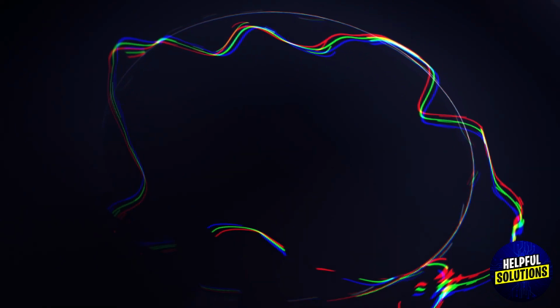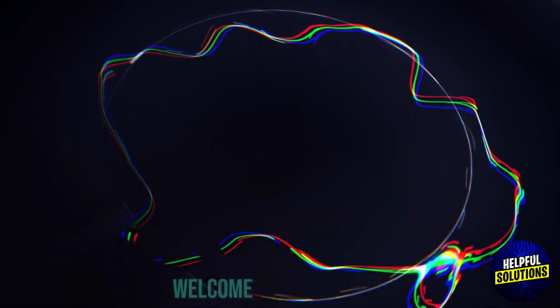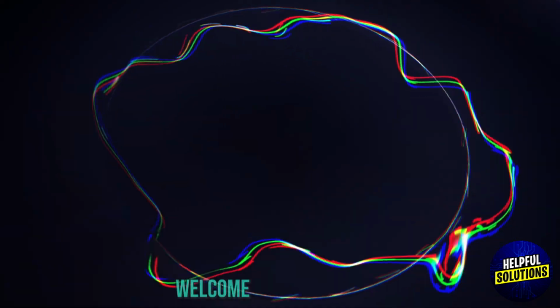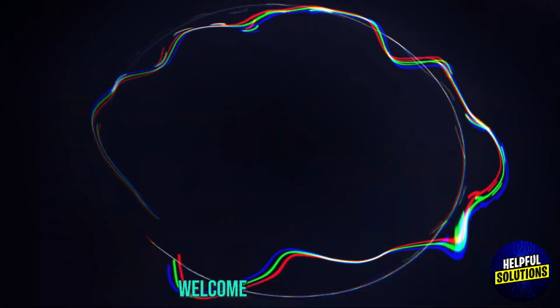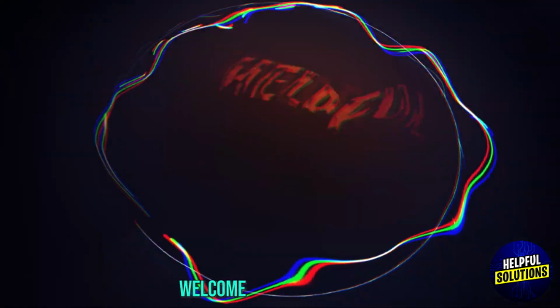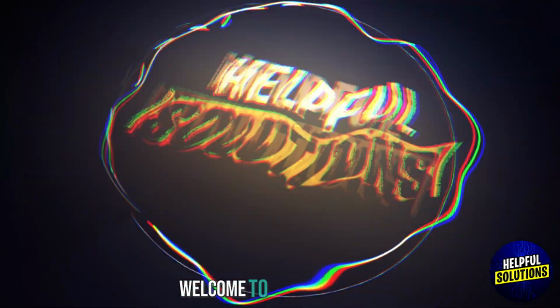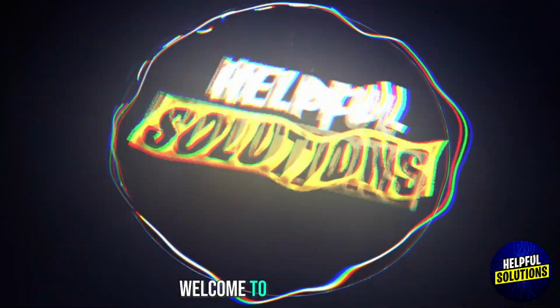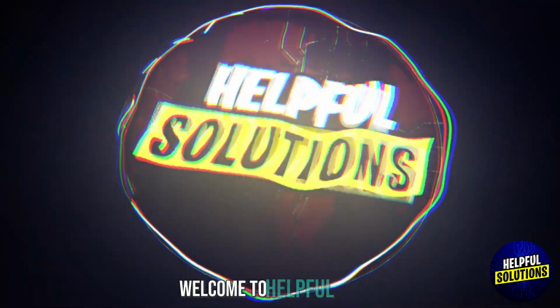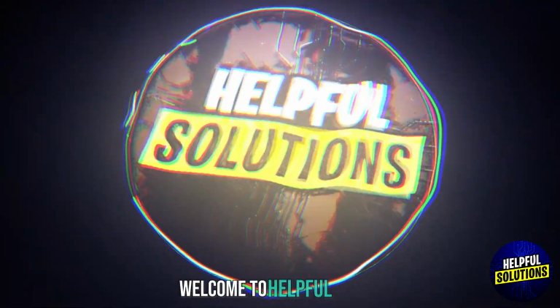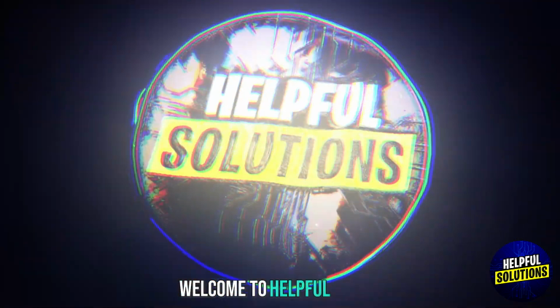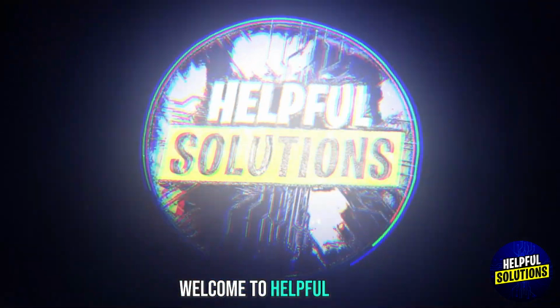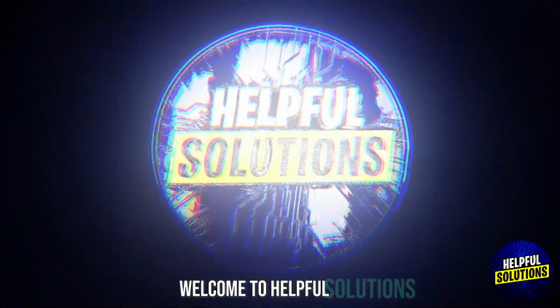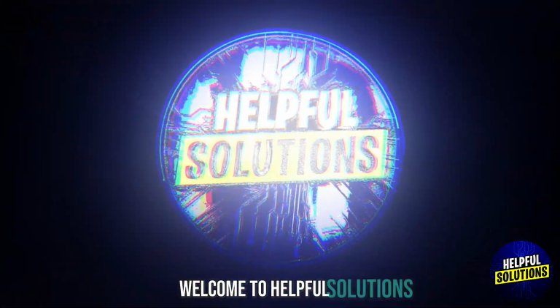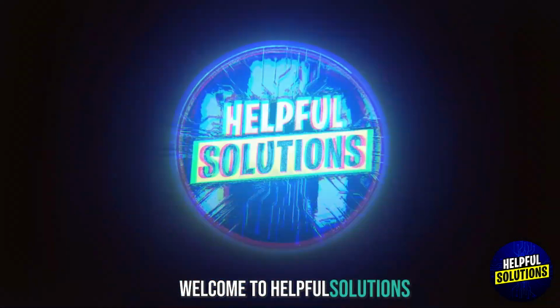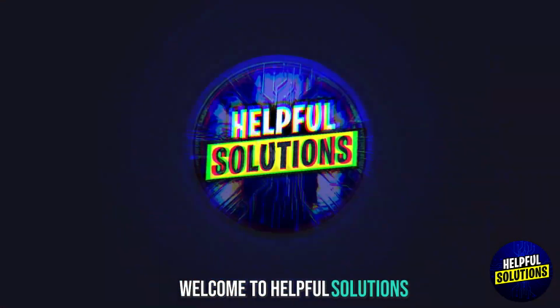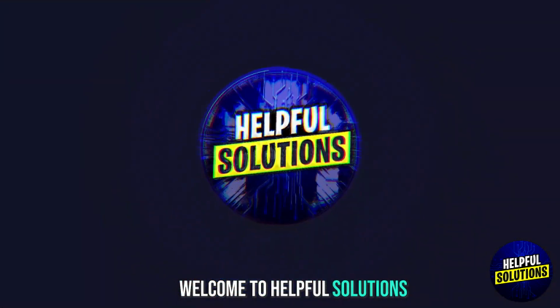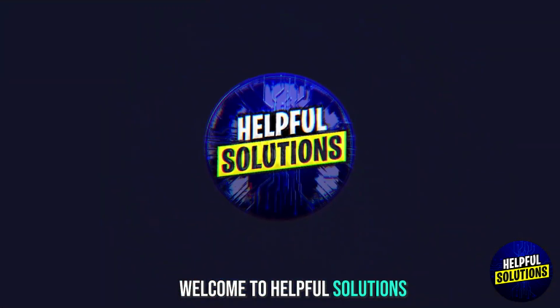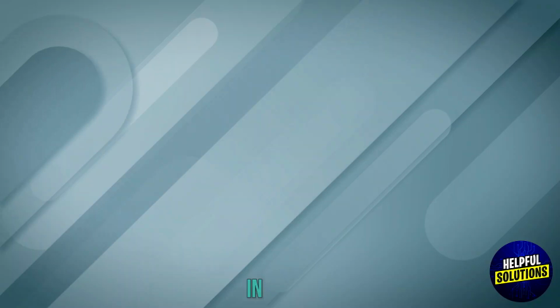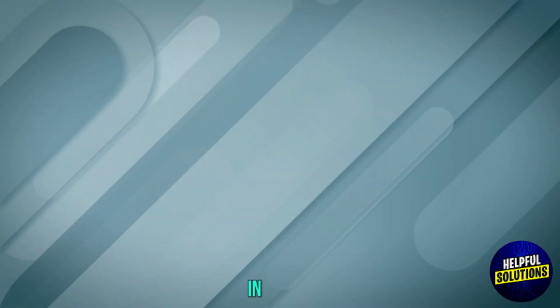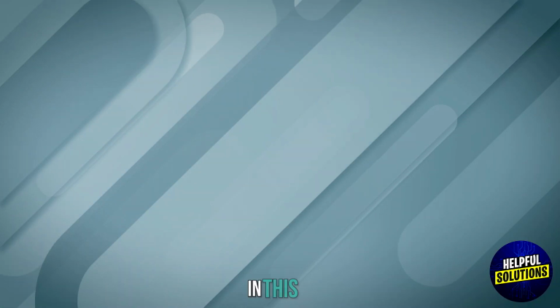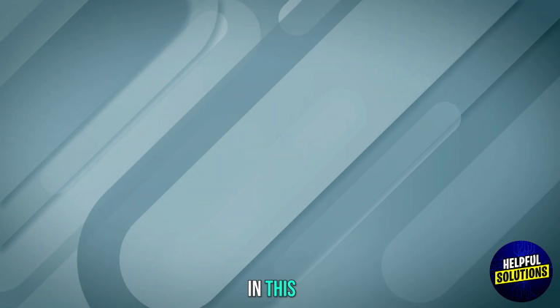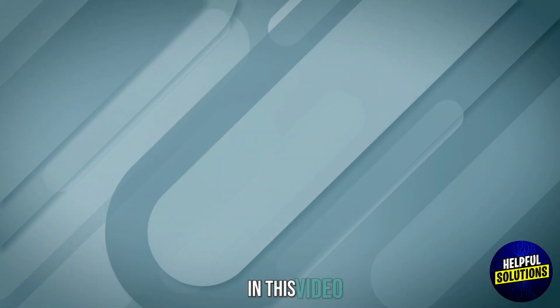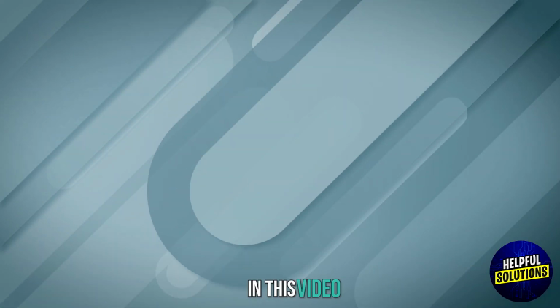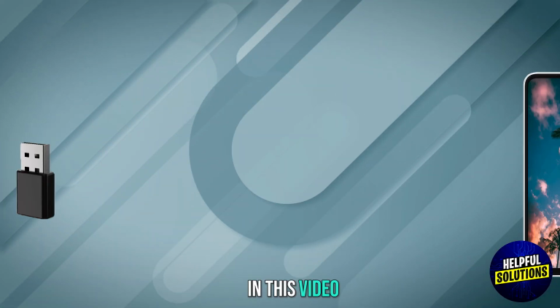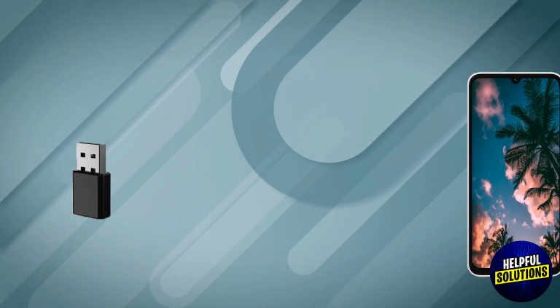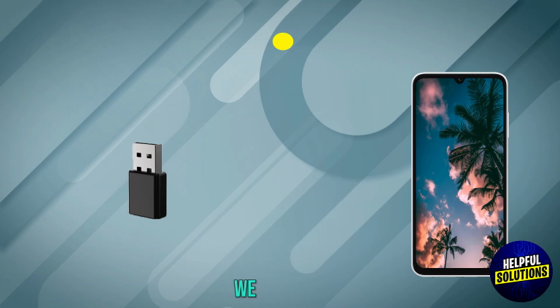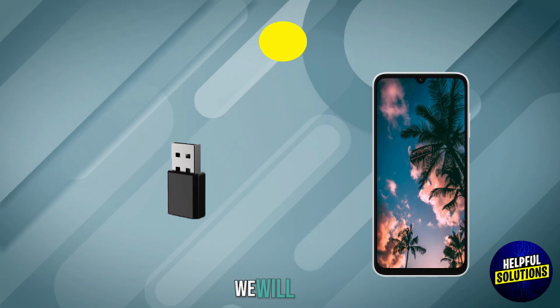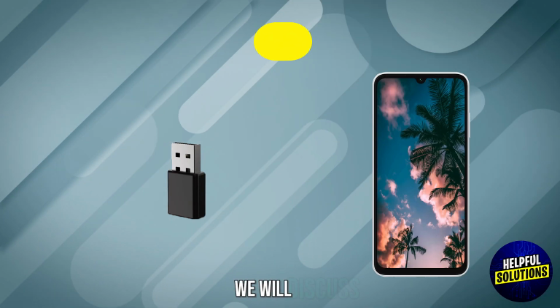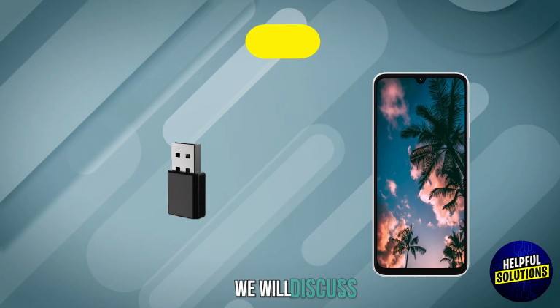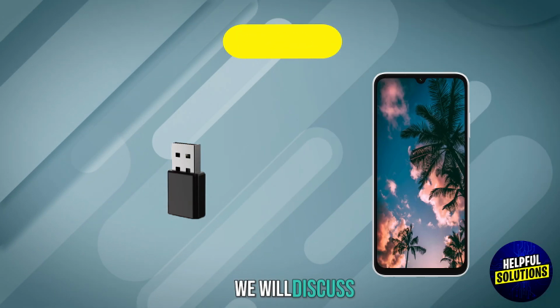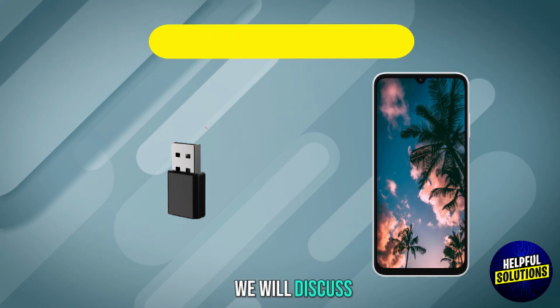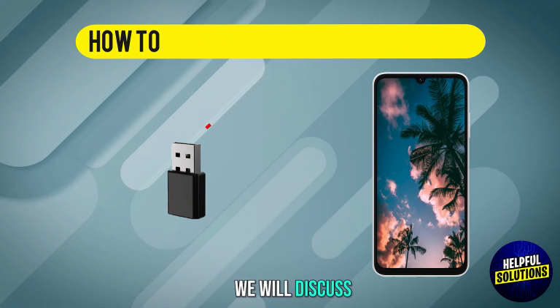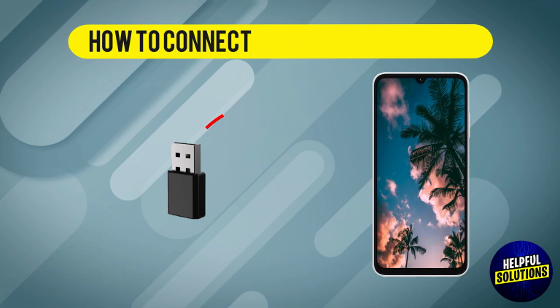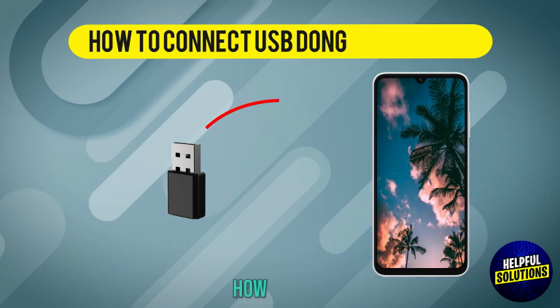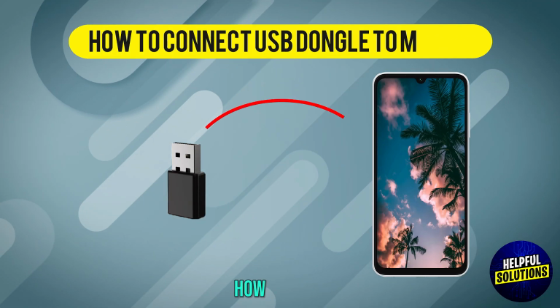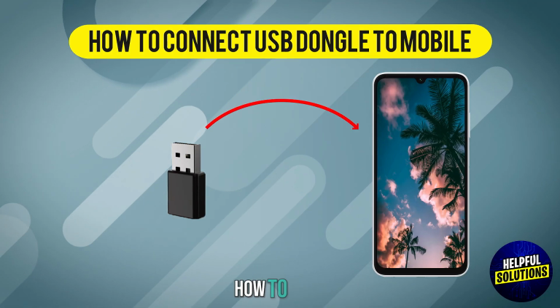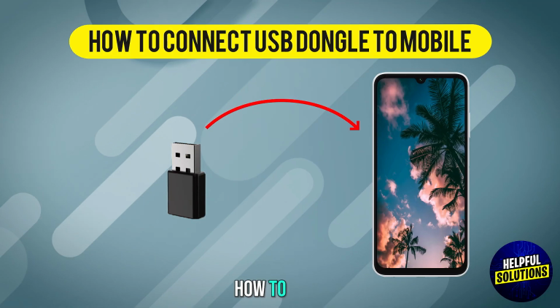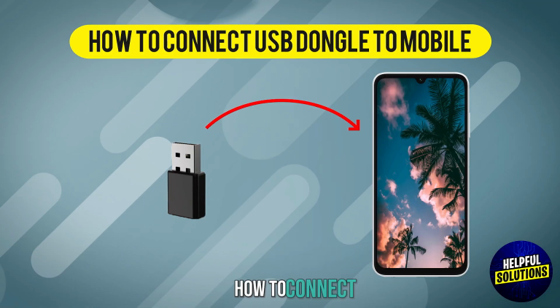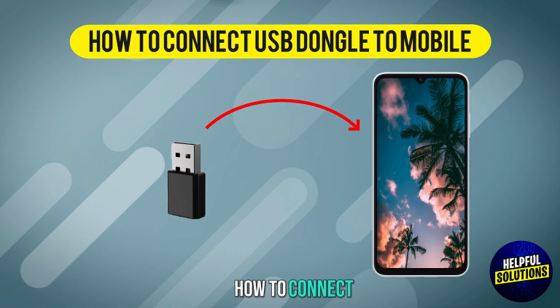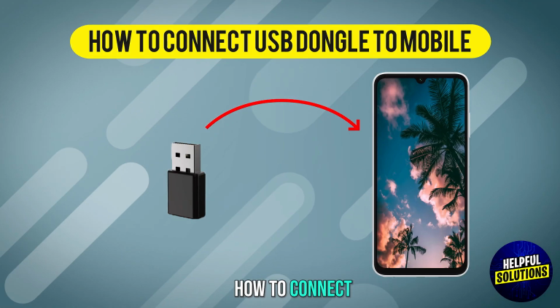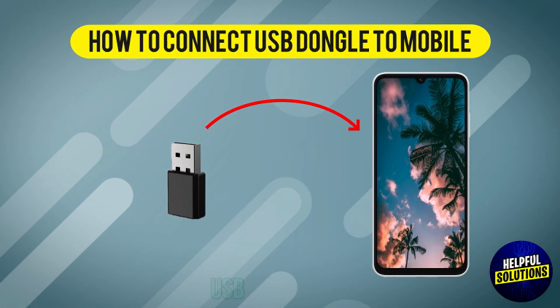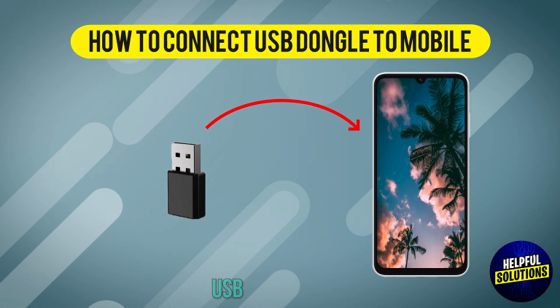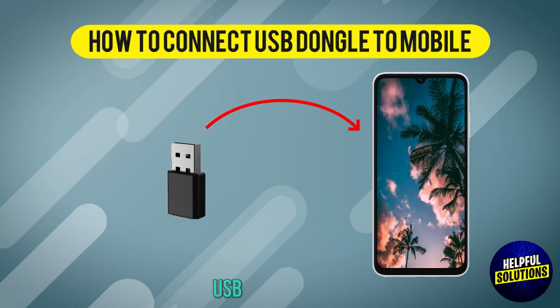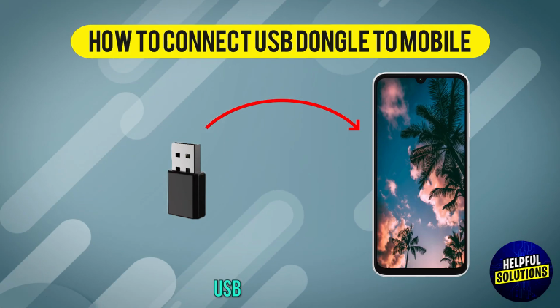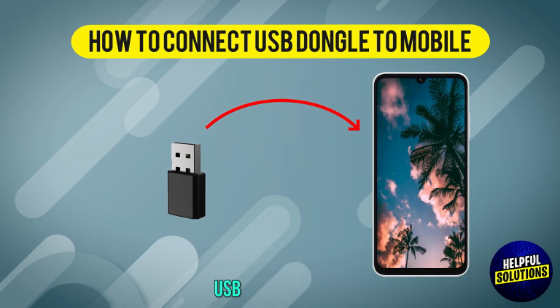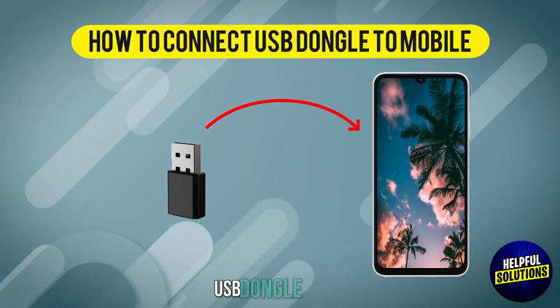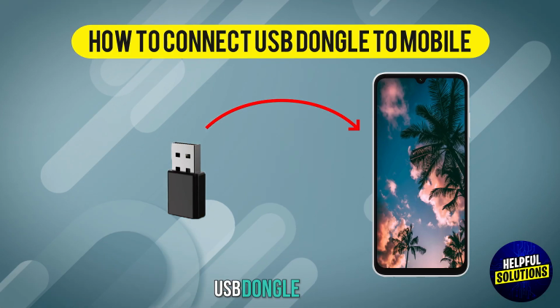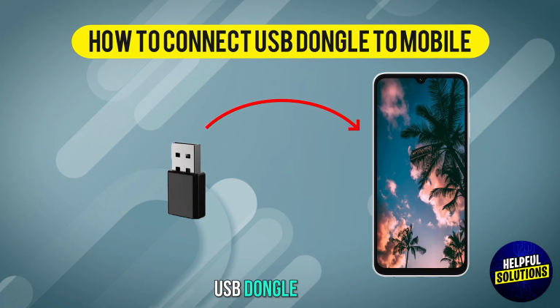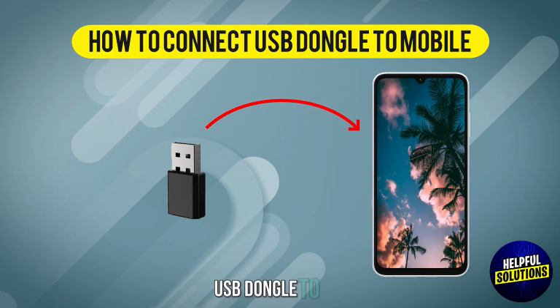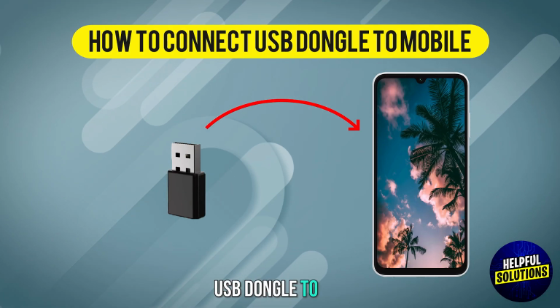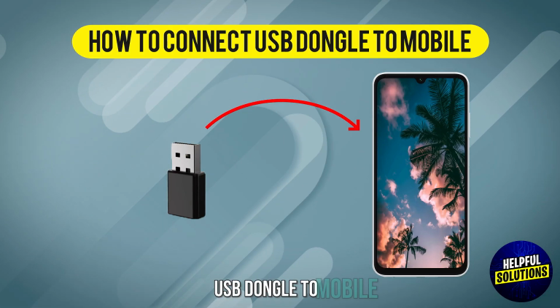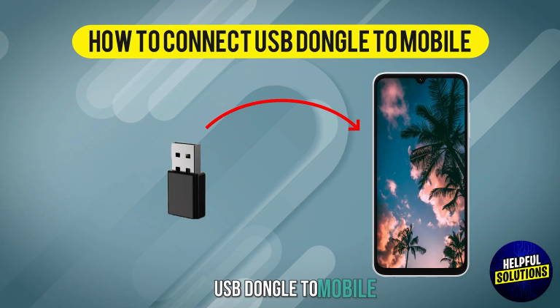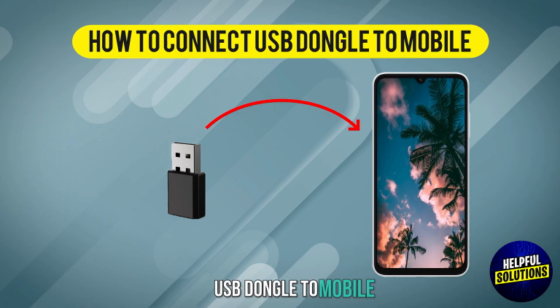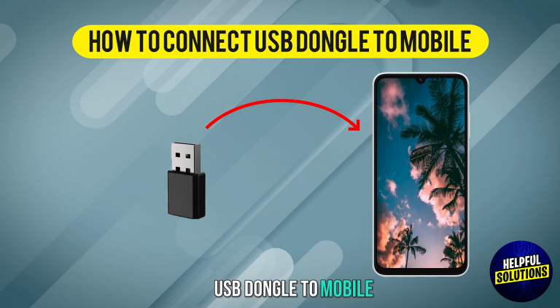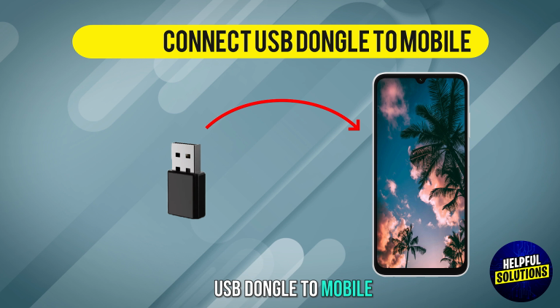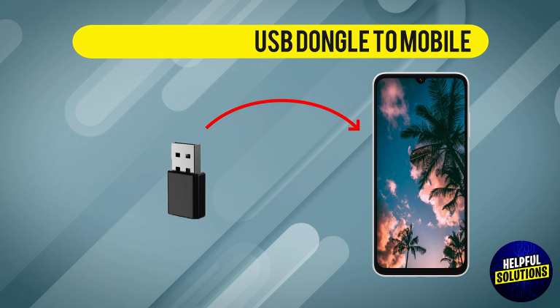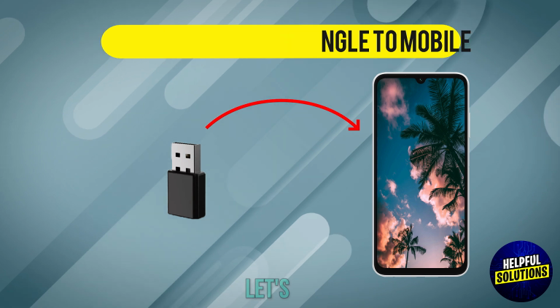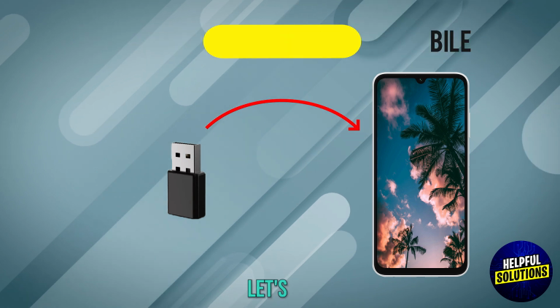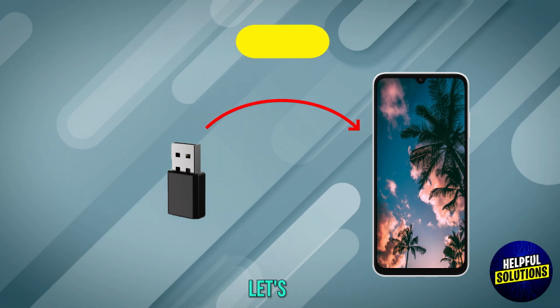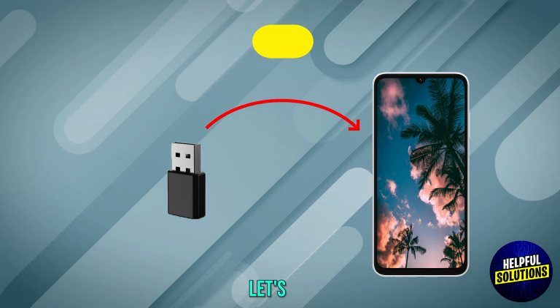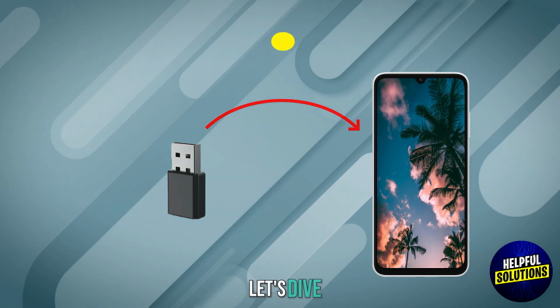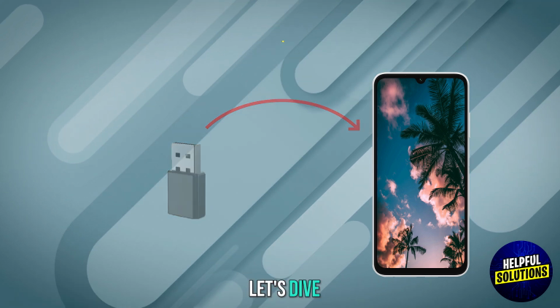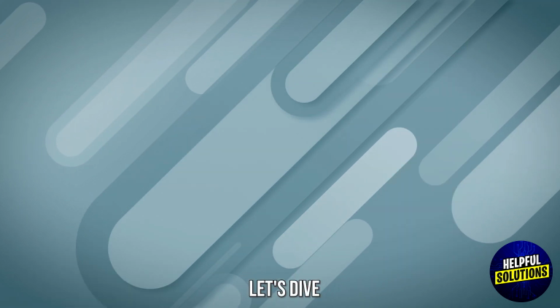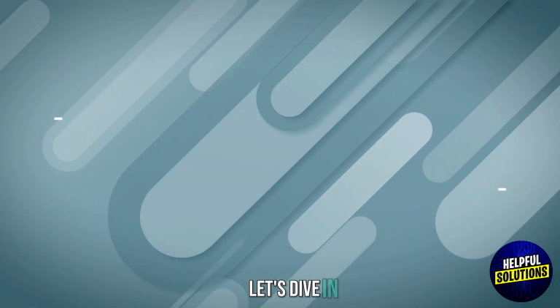Welcome to Helpful Solutions. In this video we will discuss how to connect a USB dongle to mobile. Let's dive in.